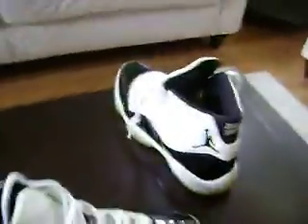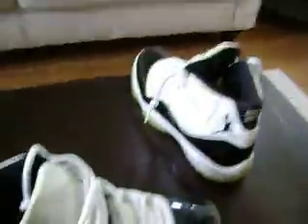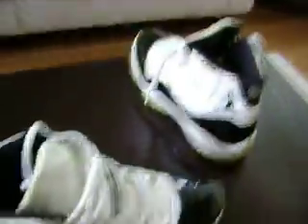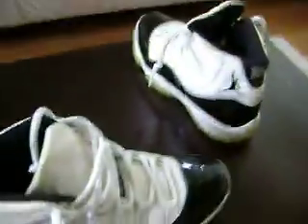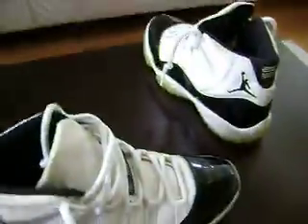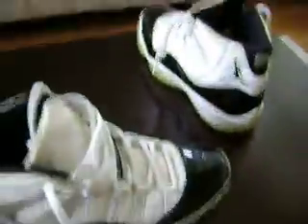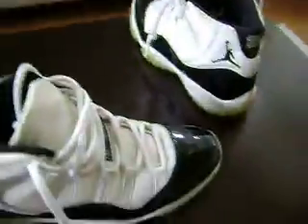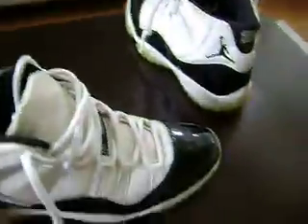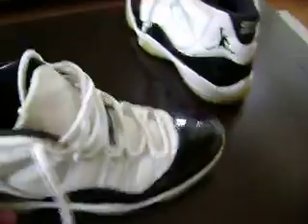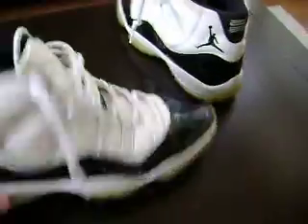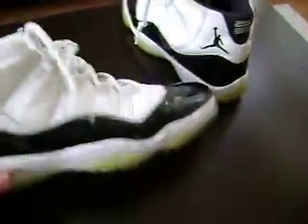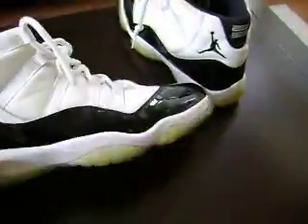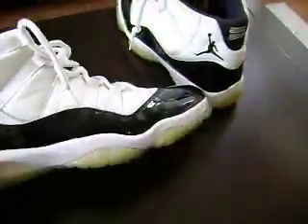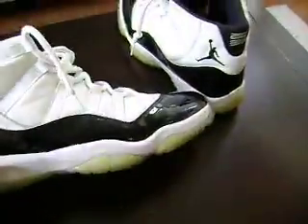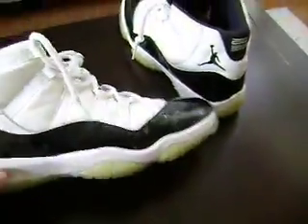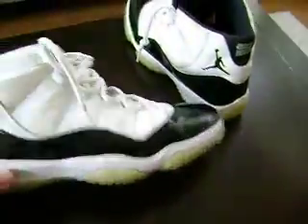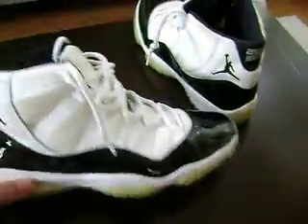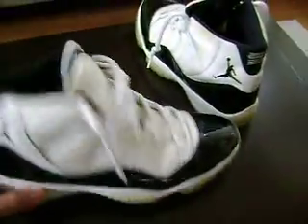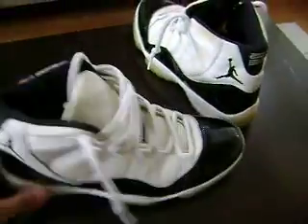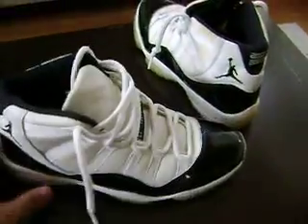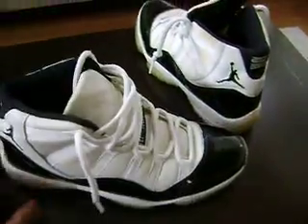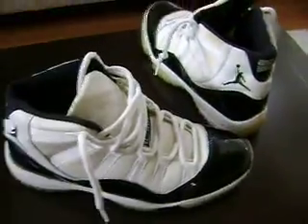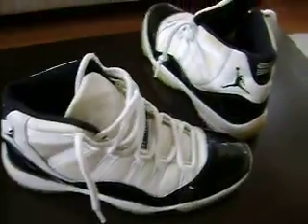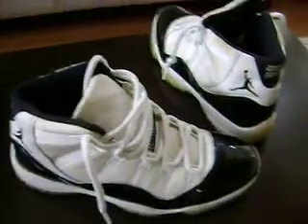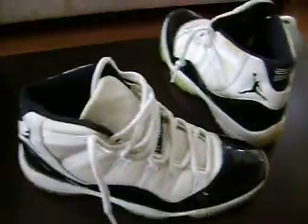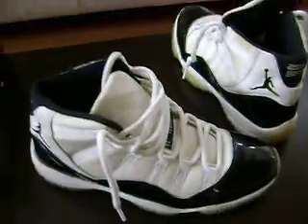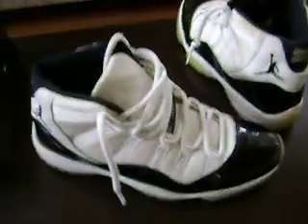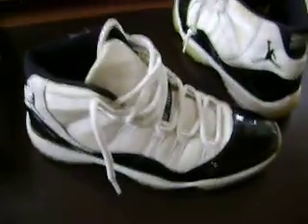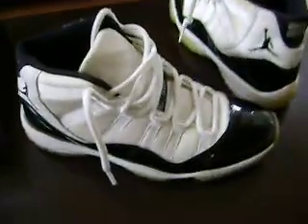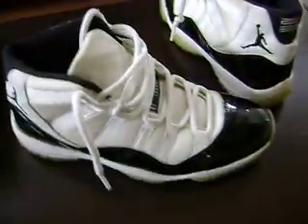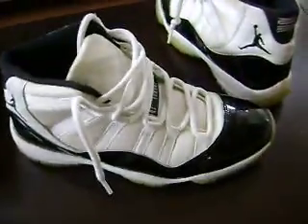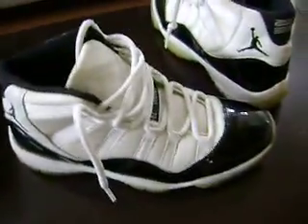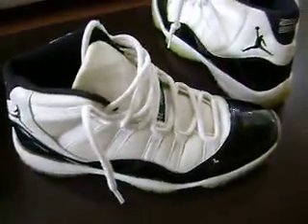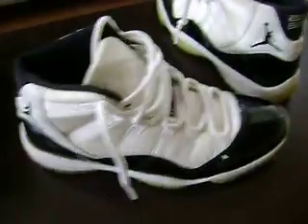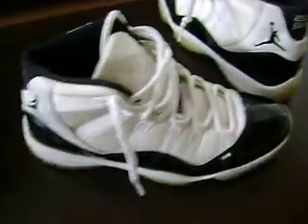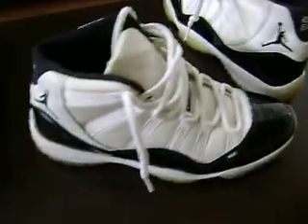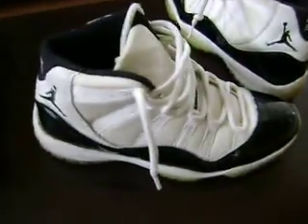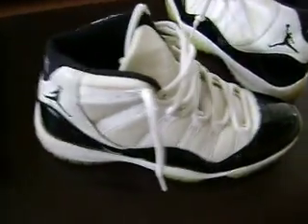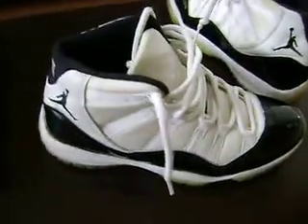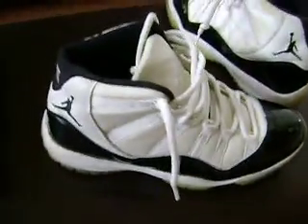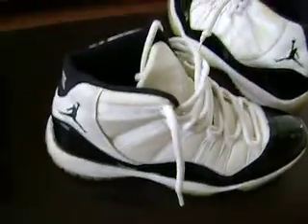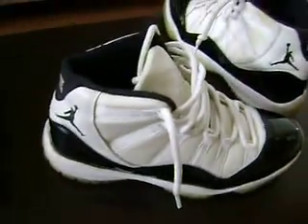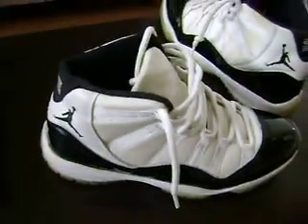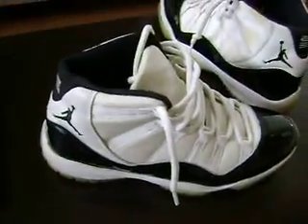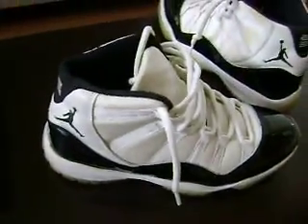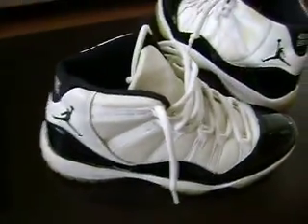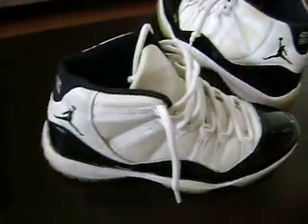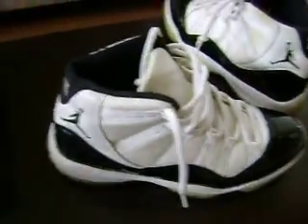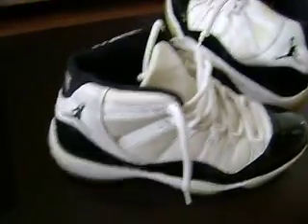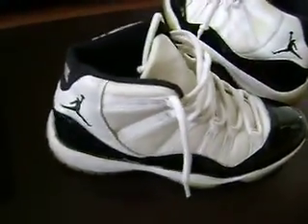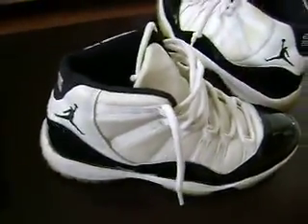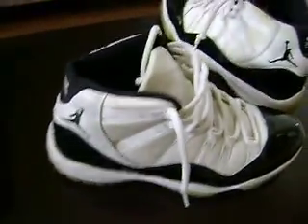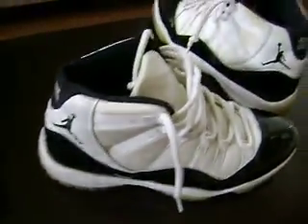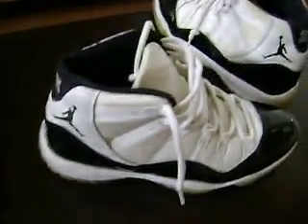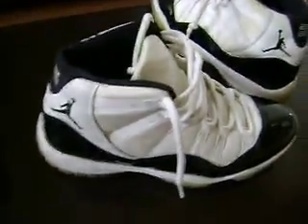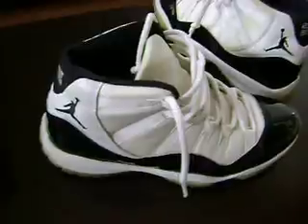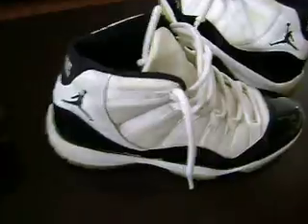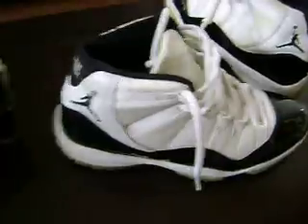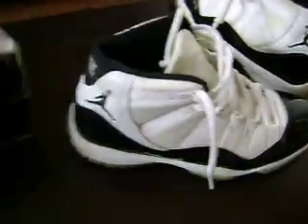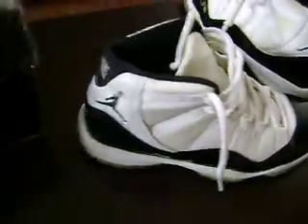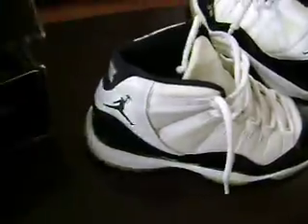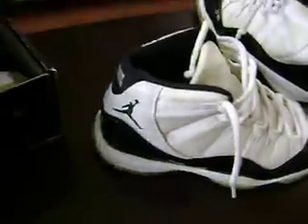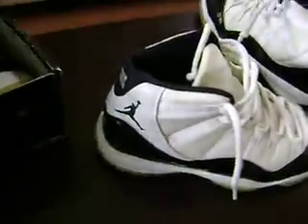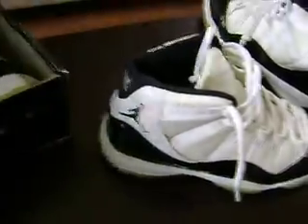I actually sold these to Drake out in Montana, so you'll be getting those soon, boy.